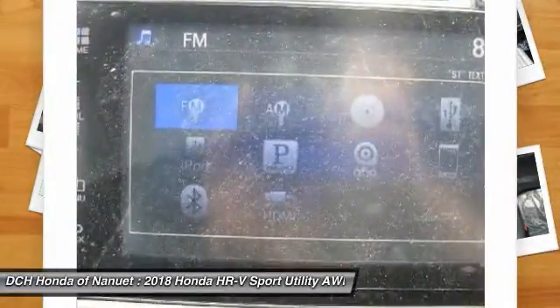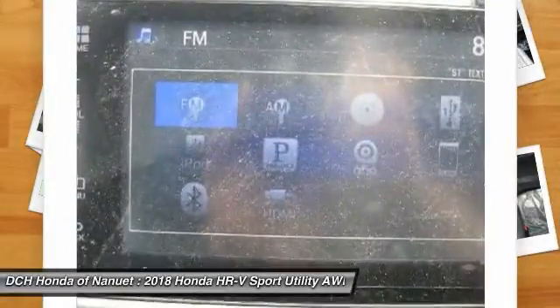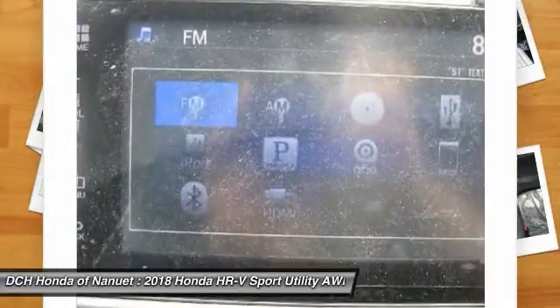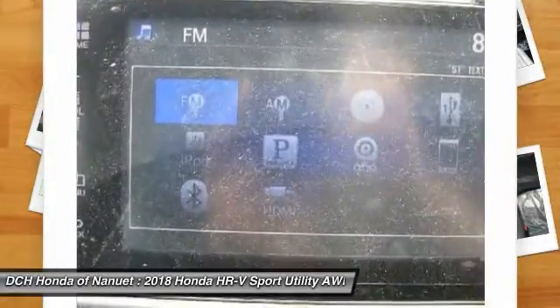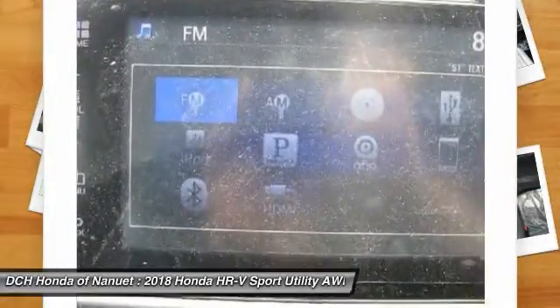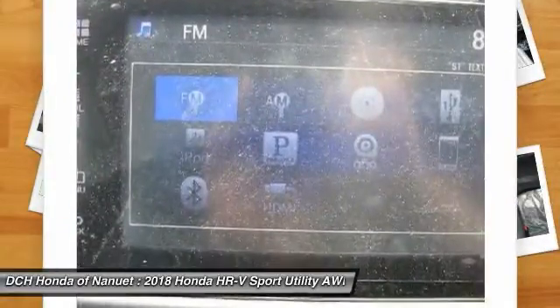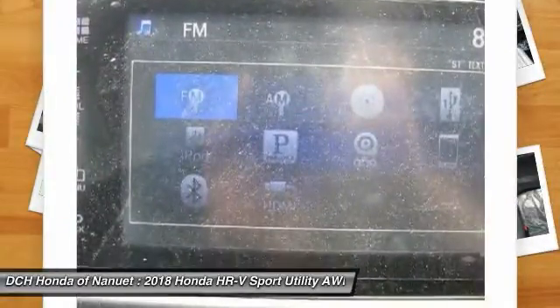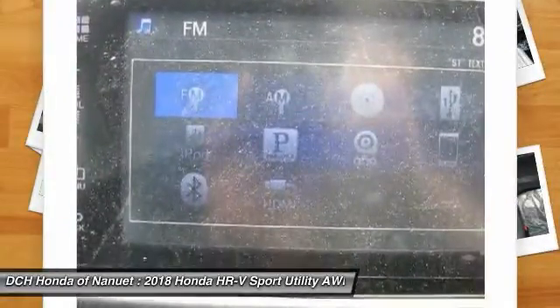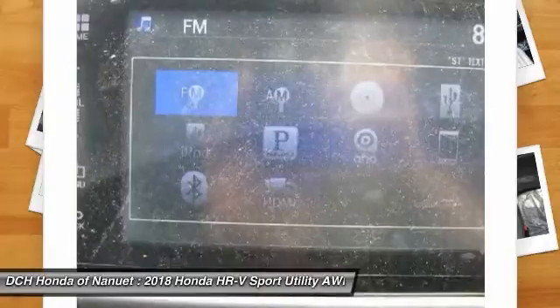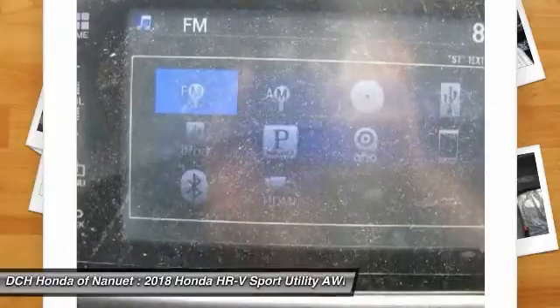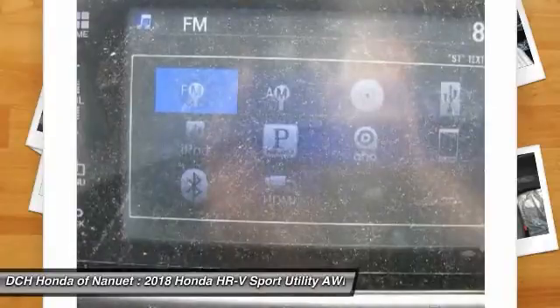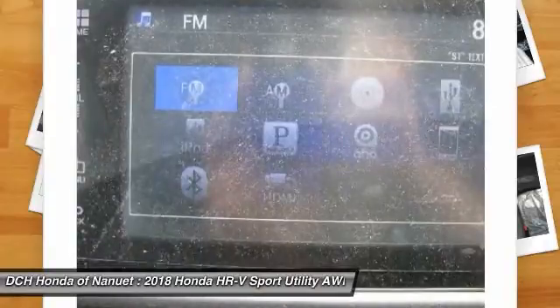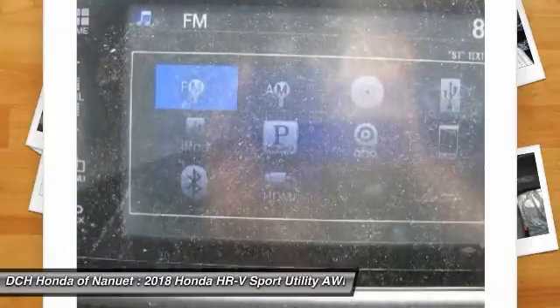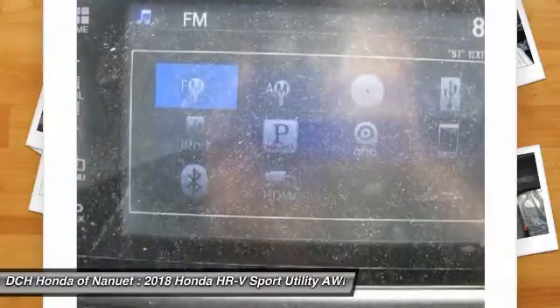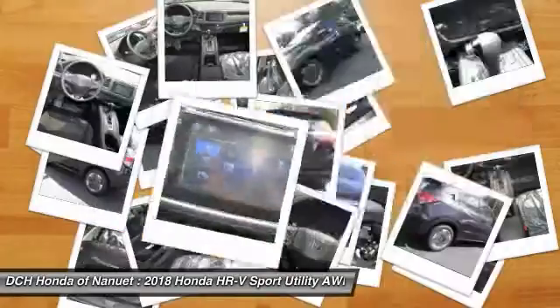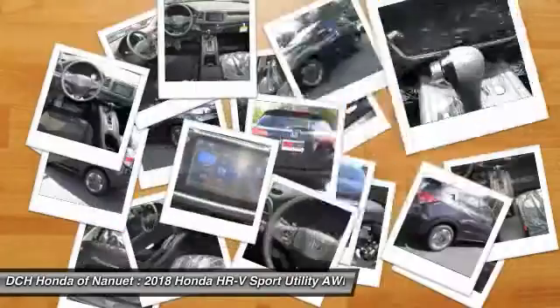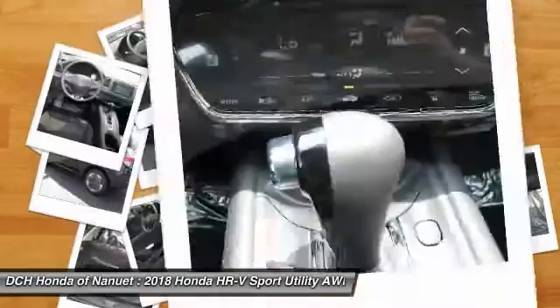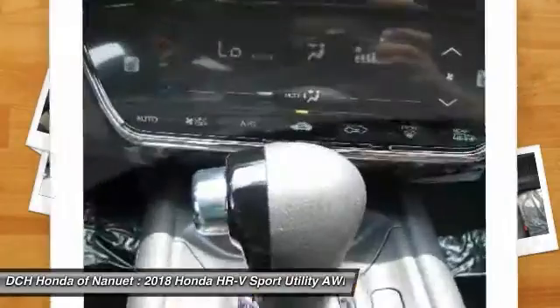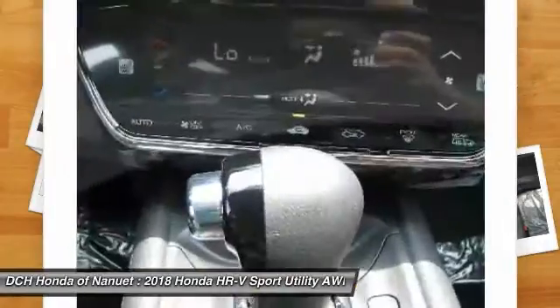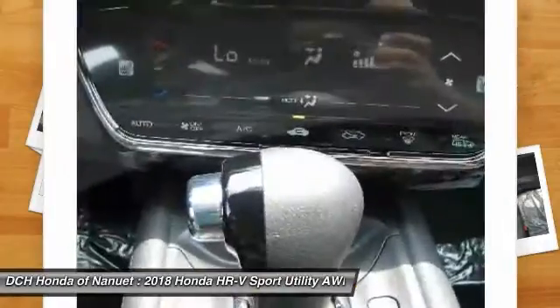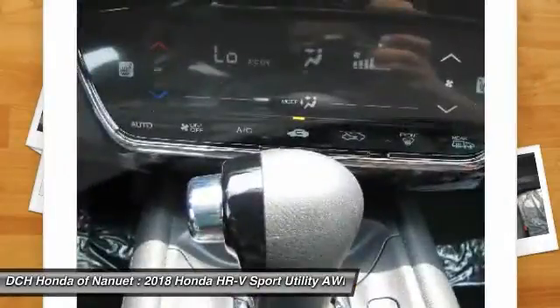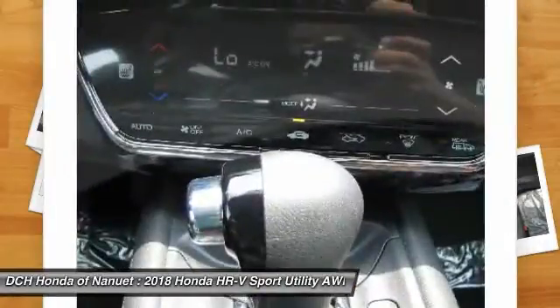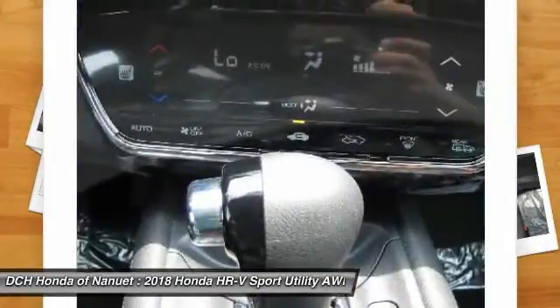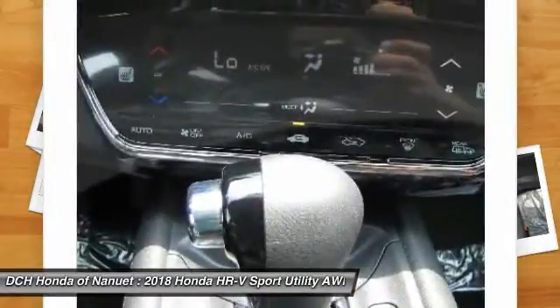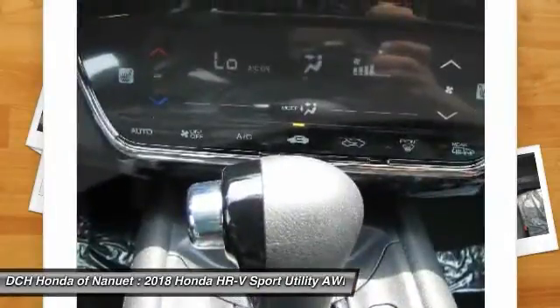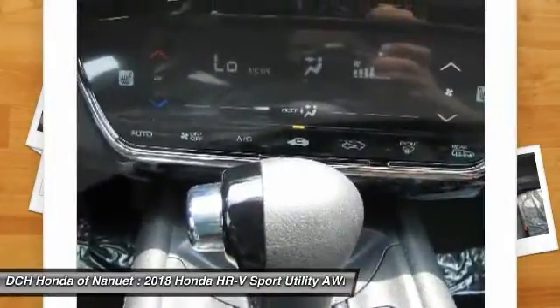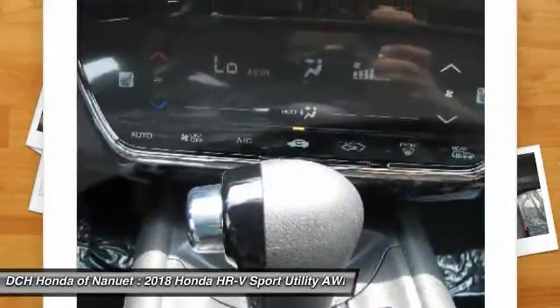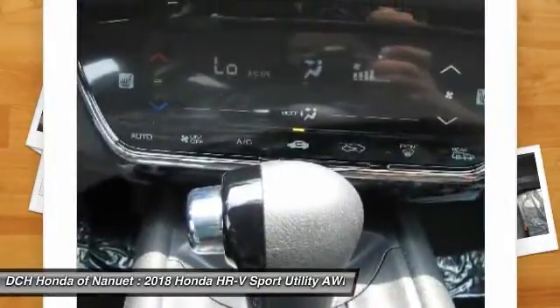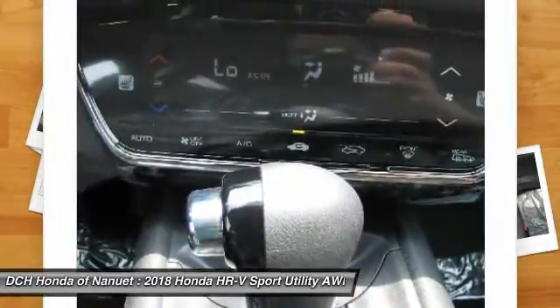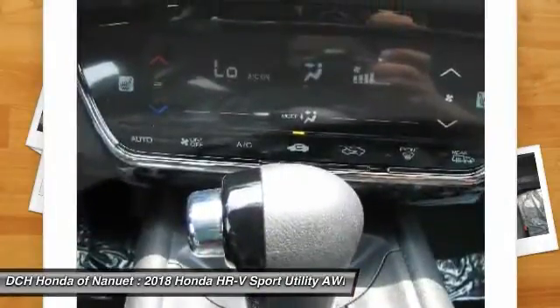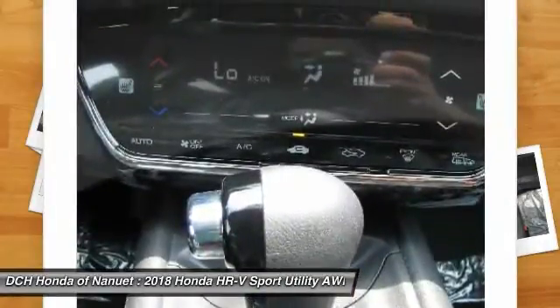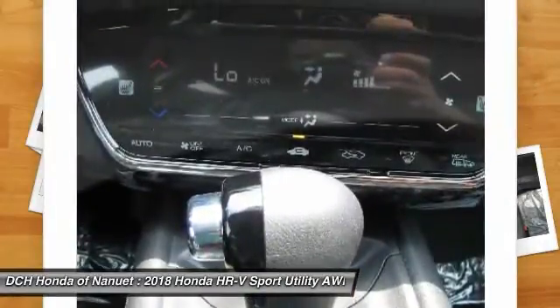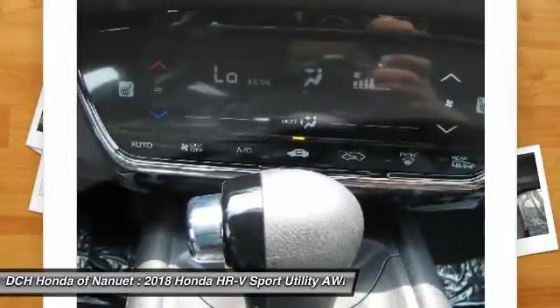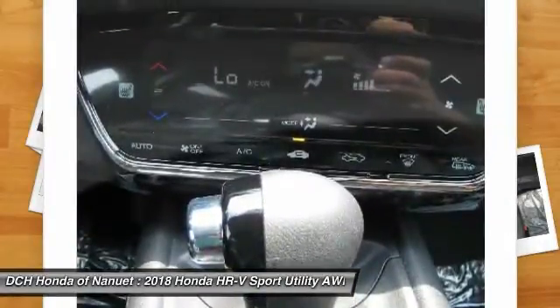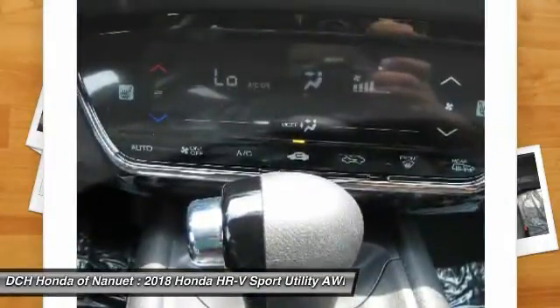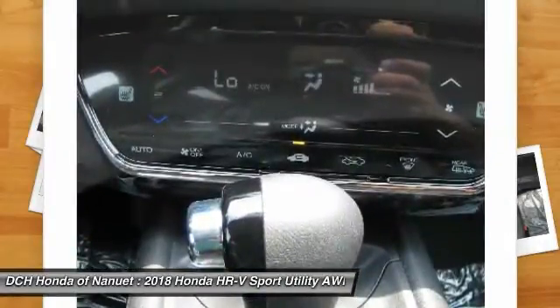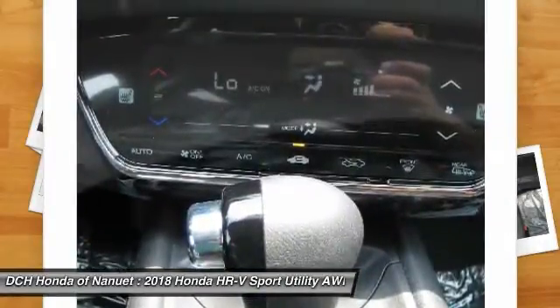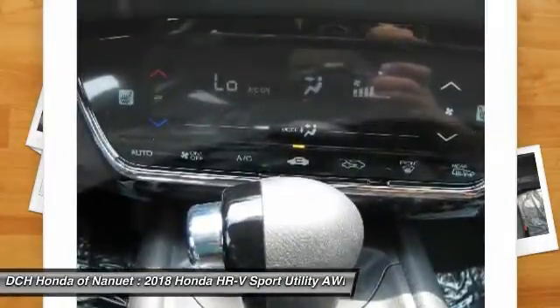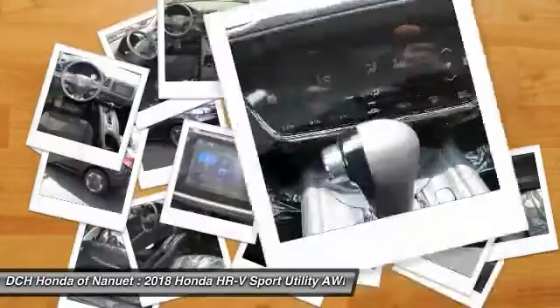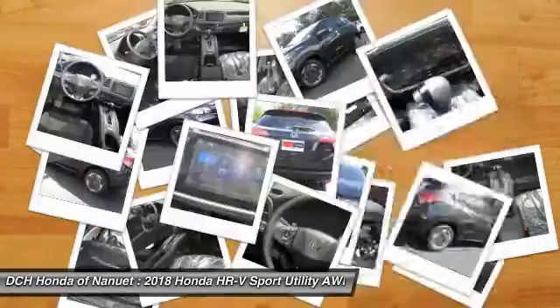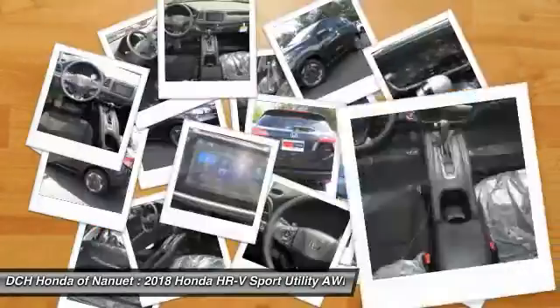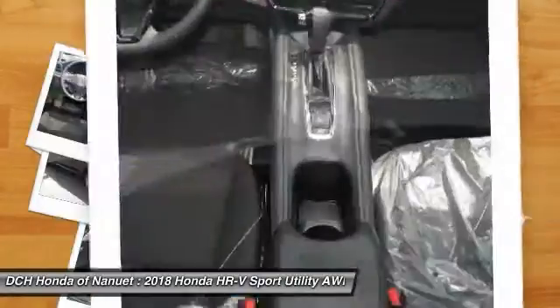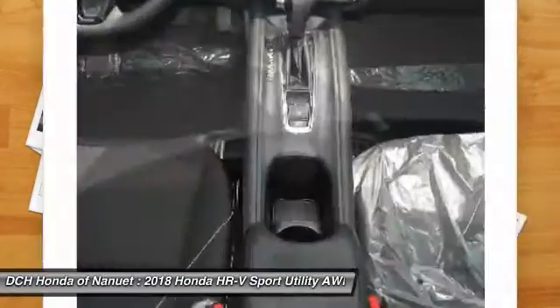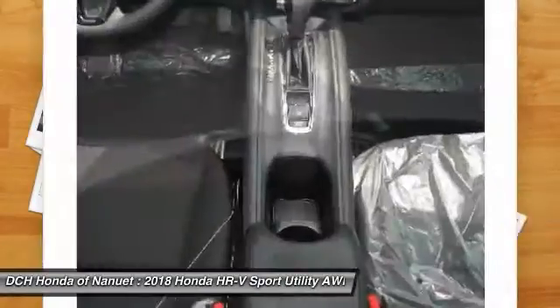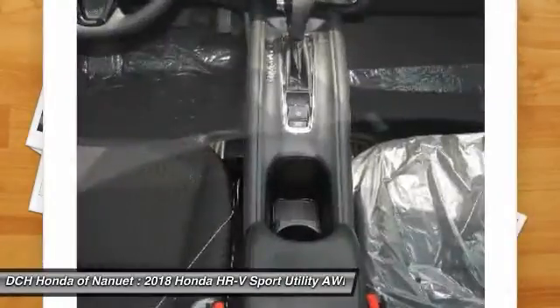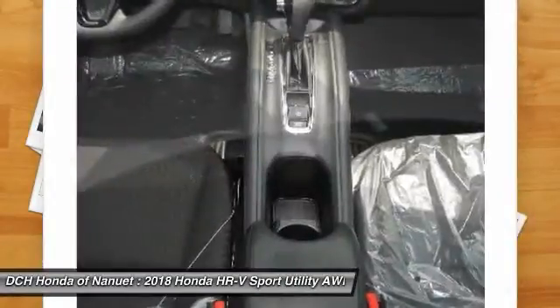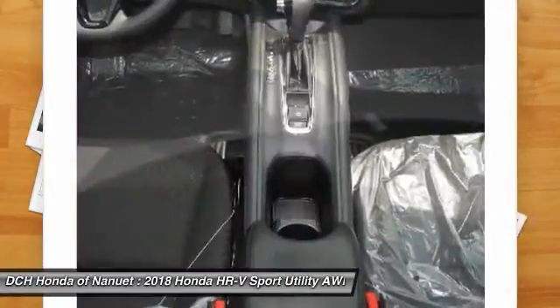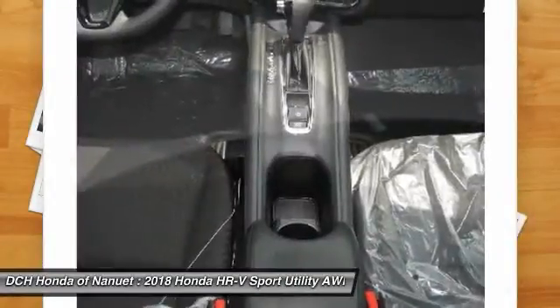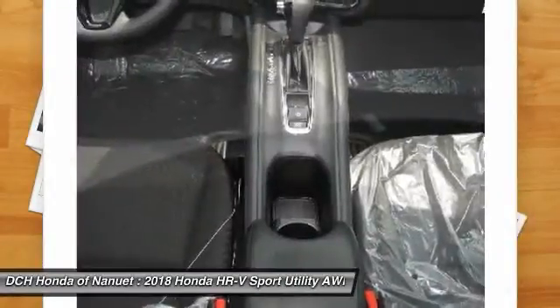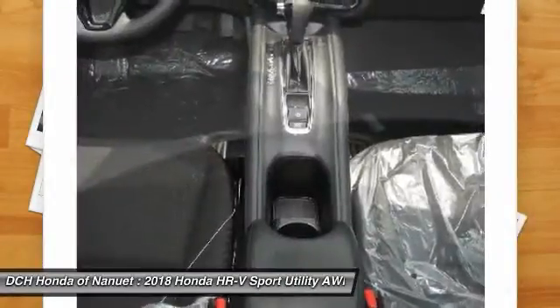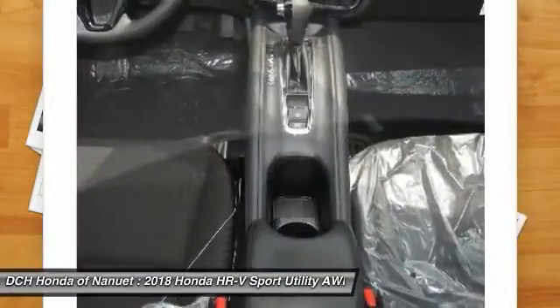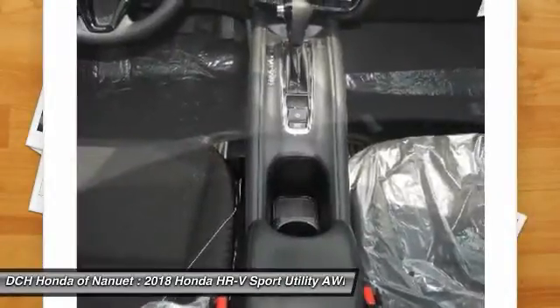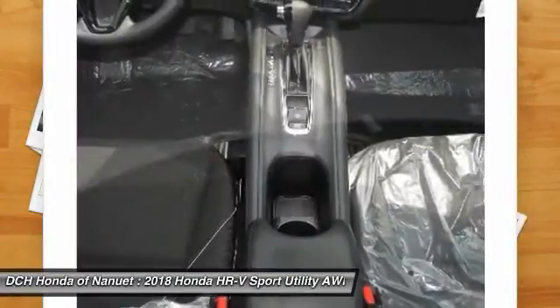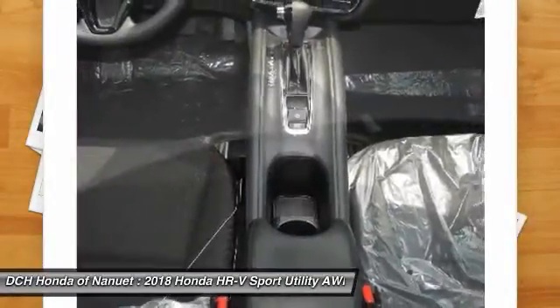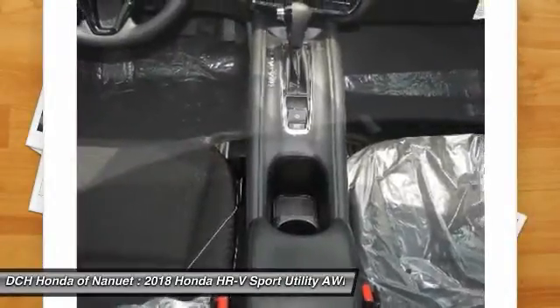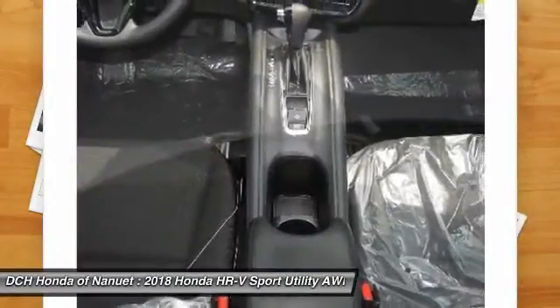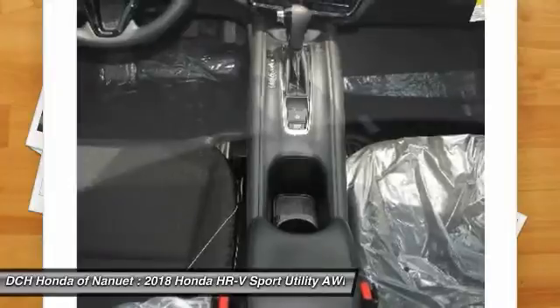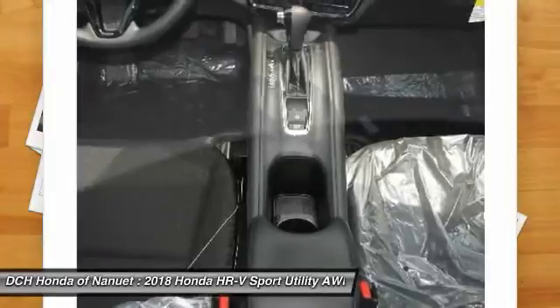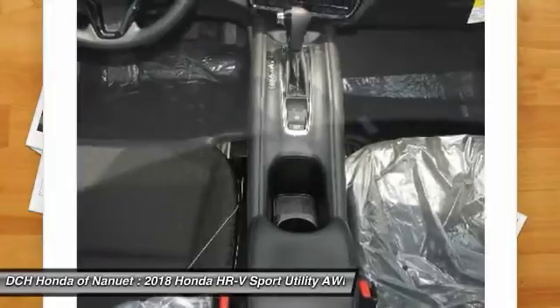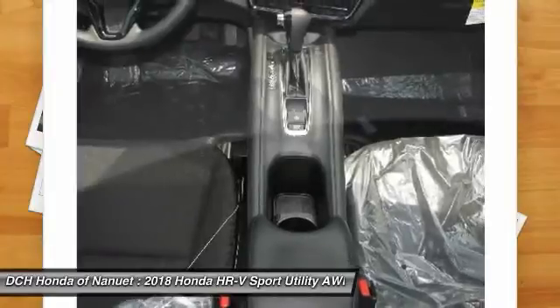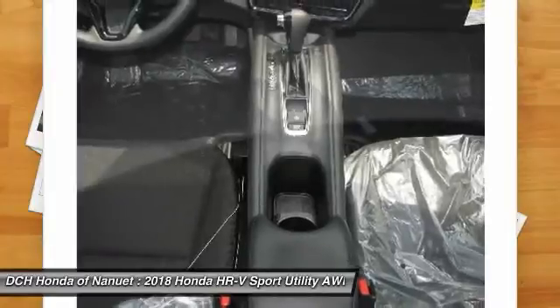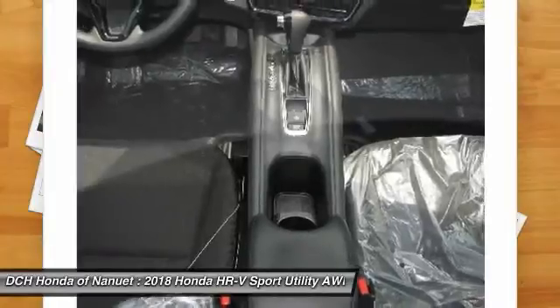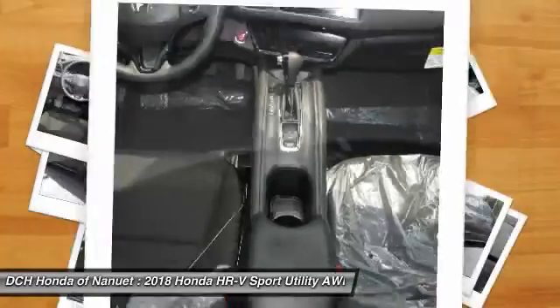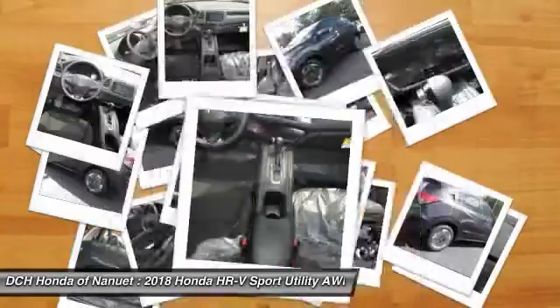Floor mats. Keyless start. Cruise control. This beauty will even make your house keys jealous. Drive it today.